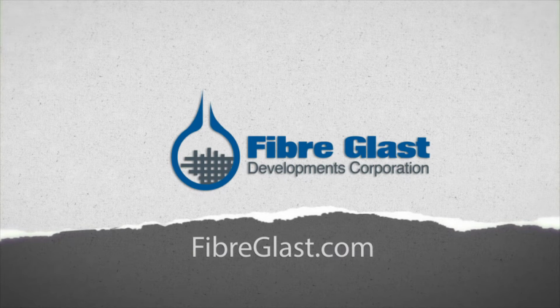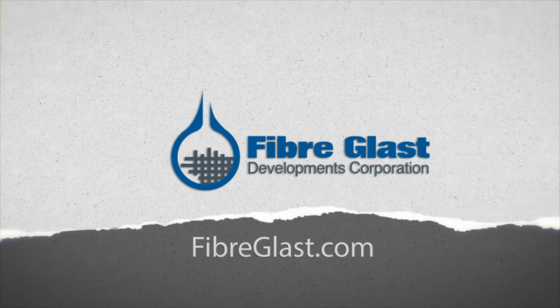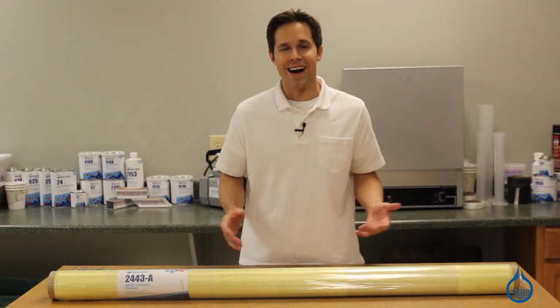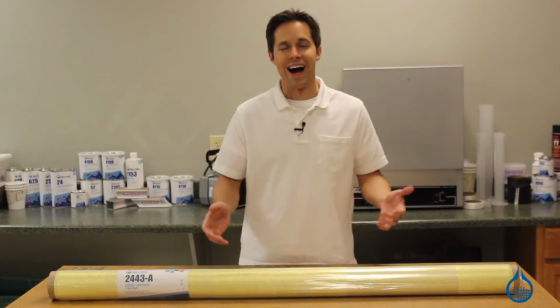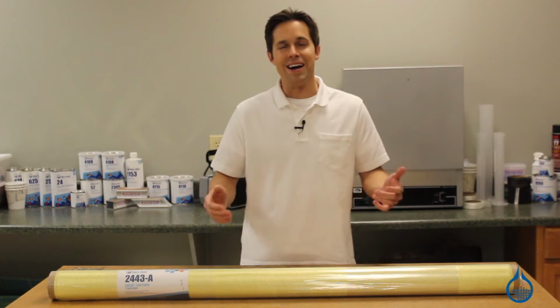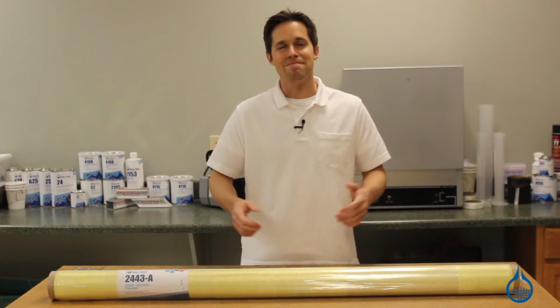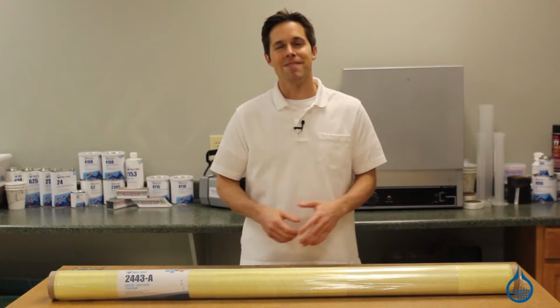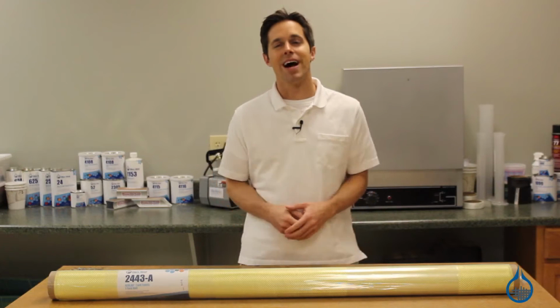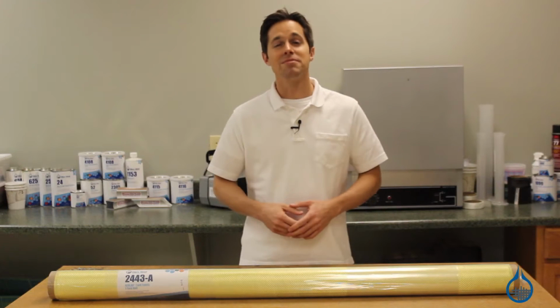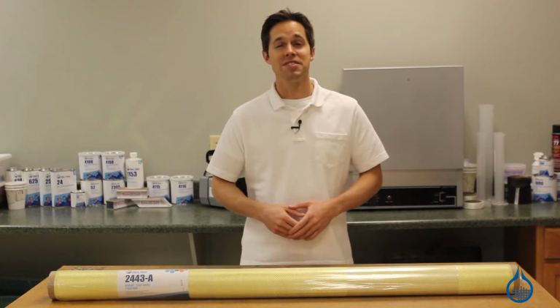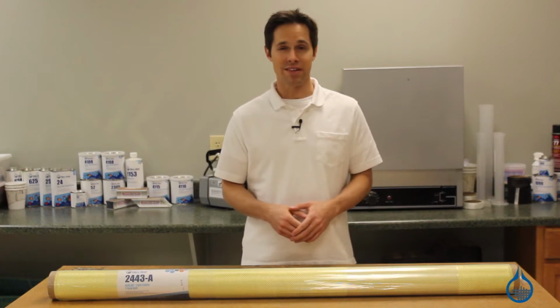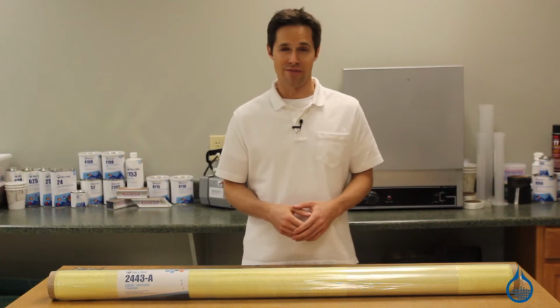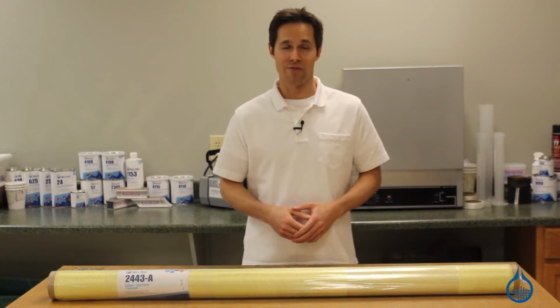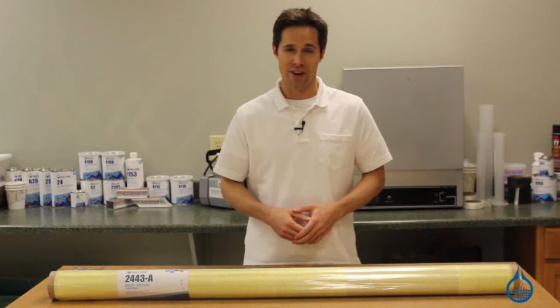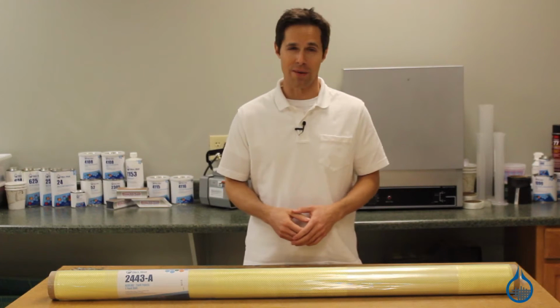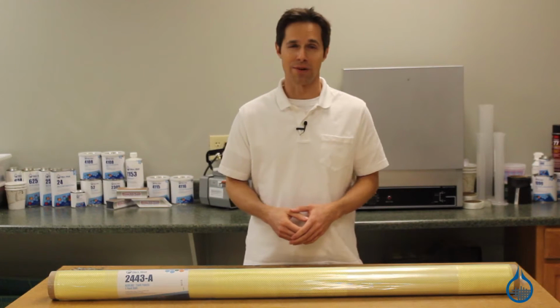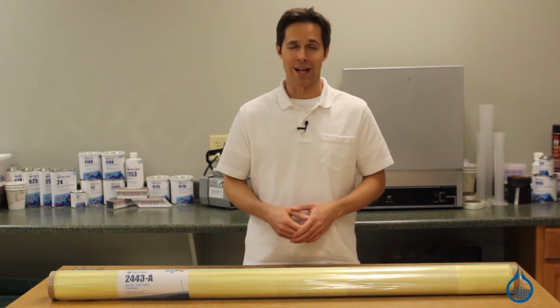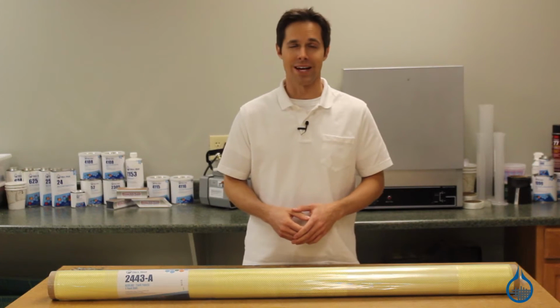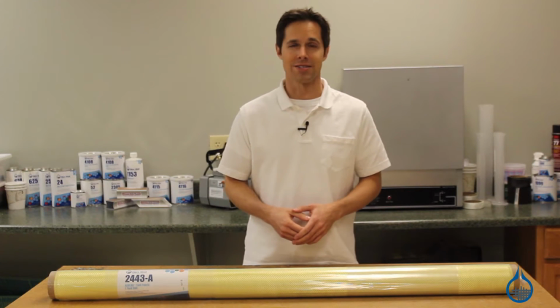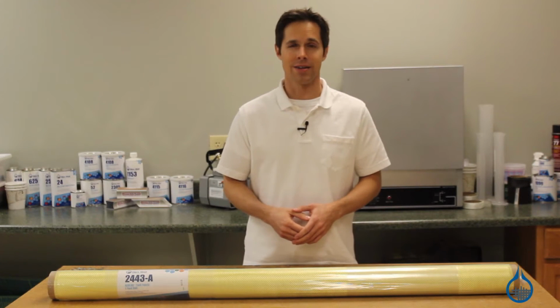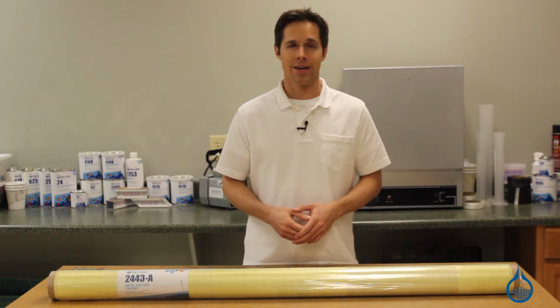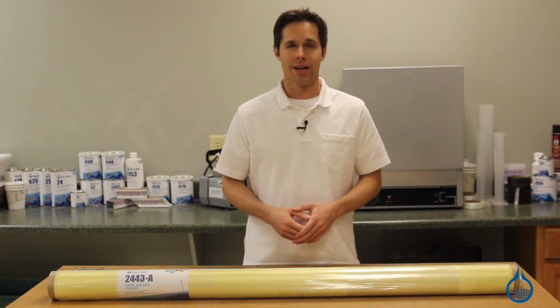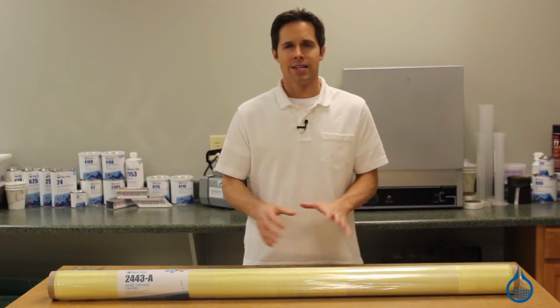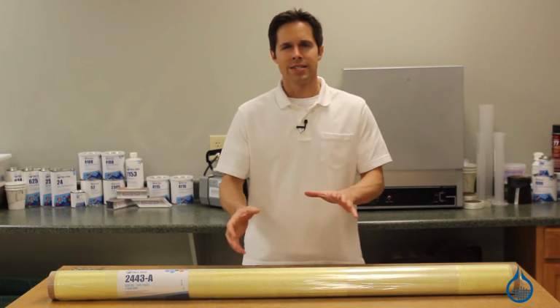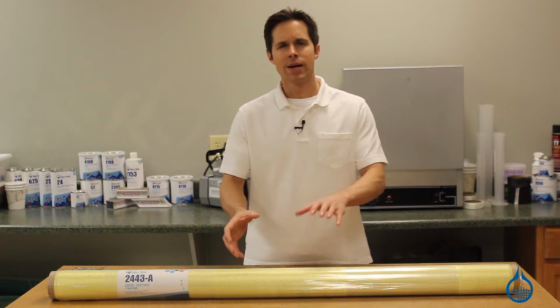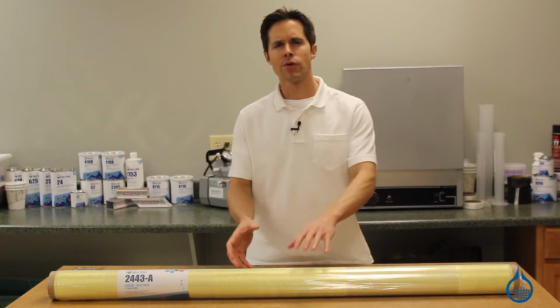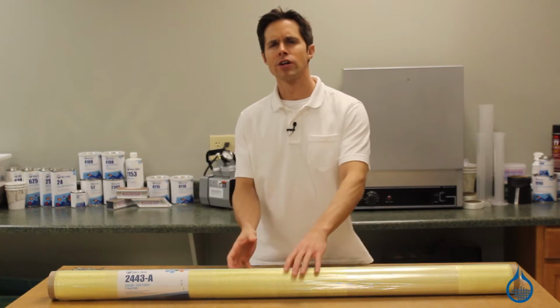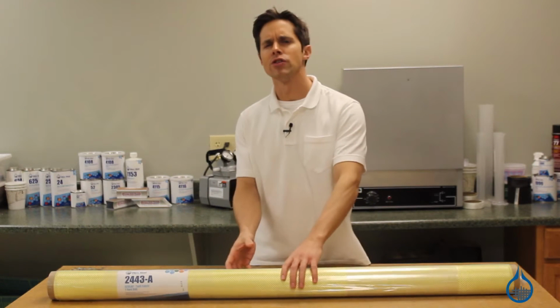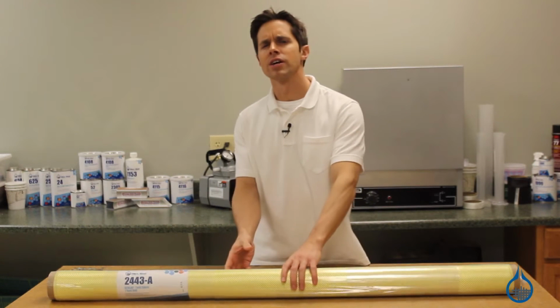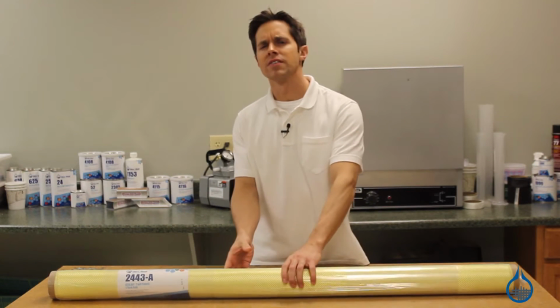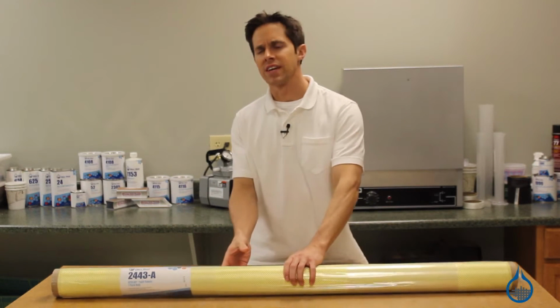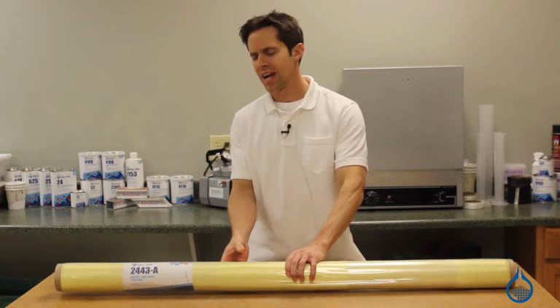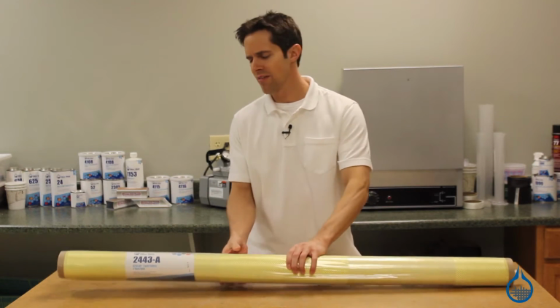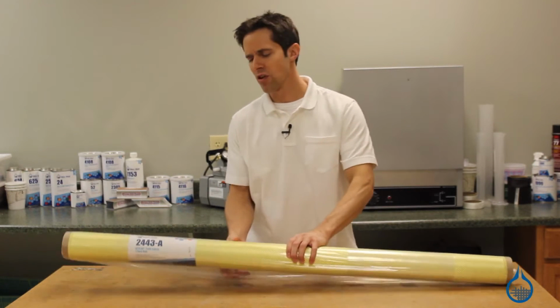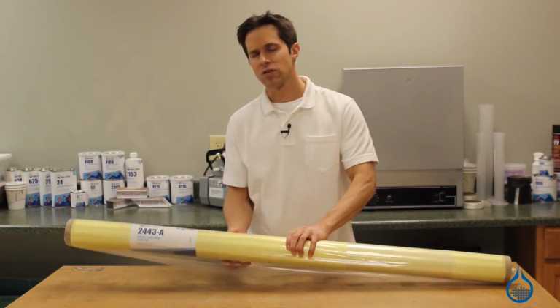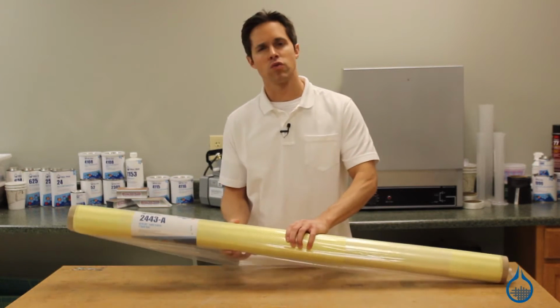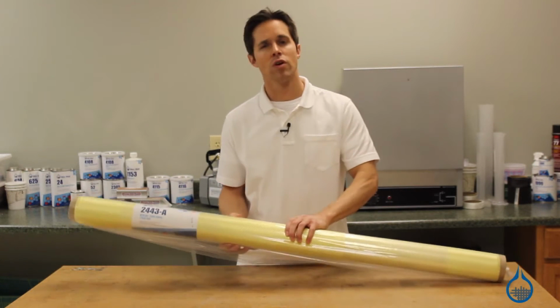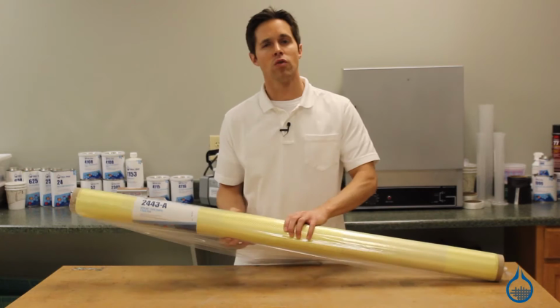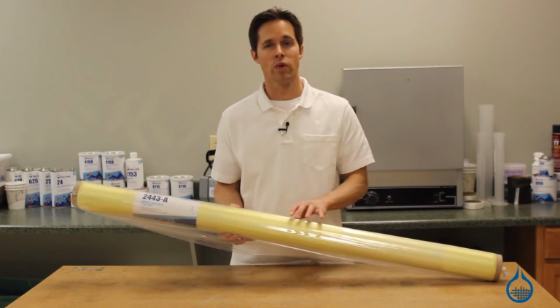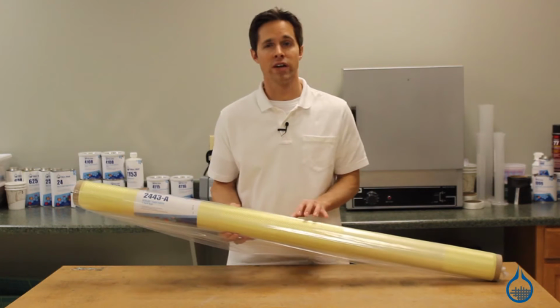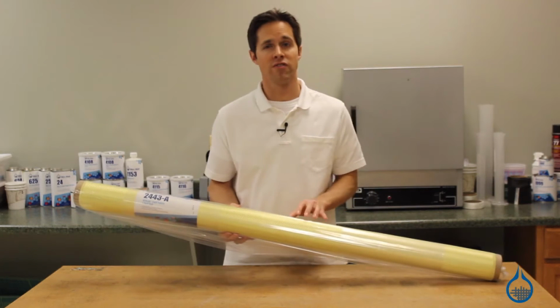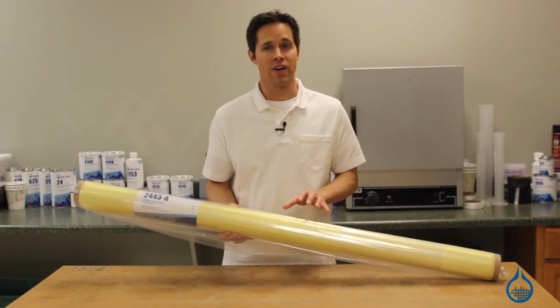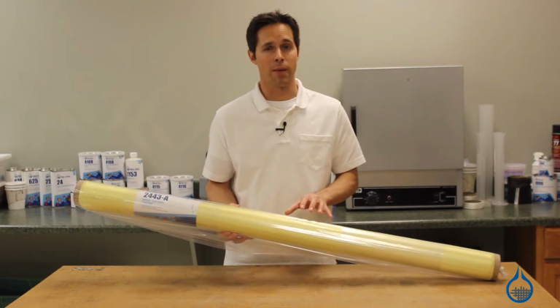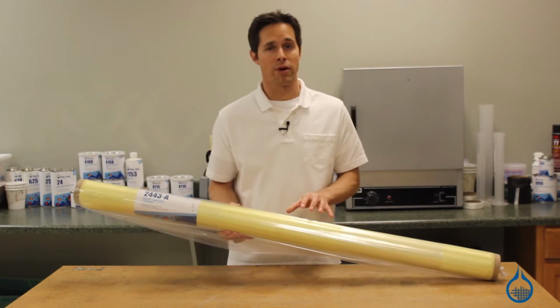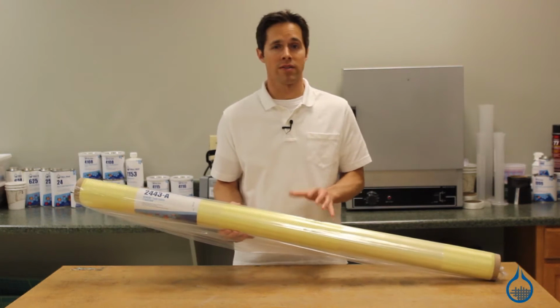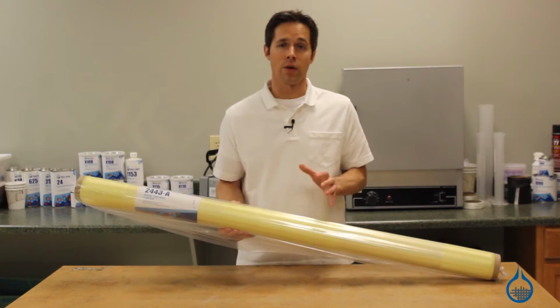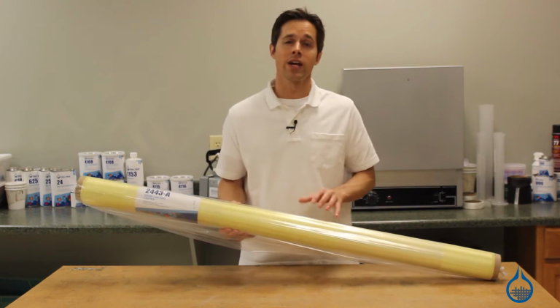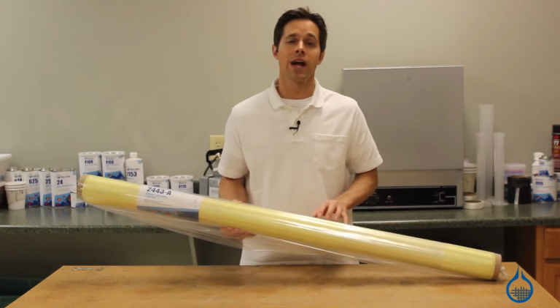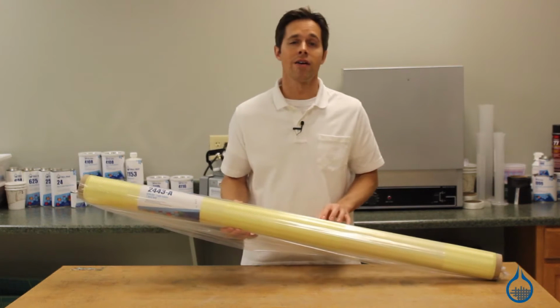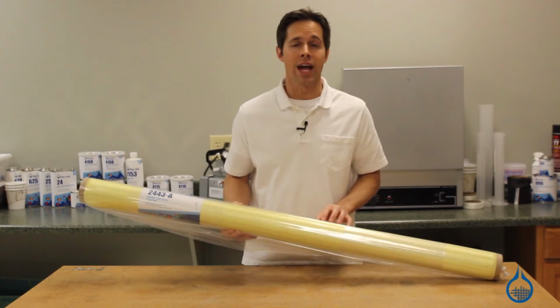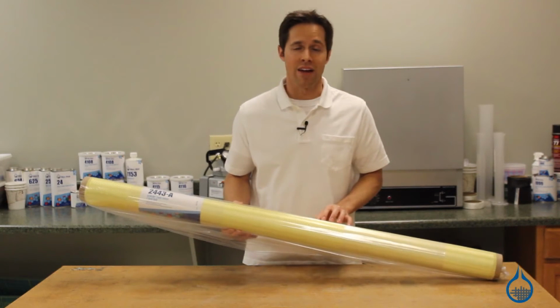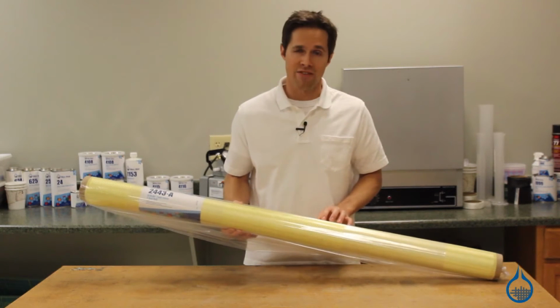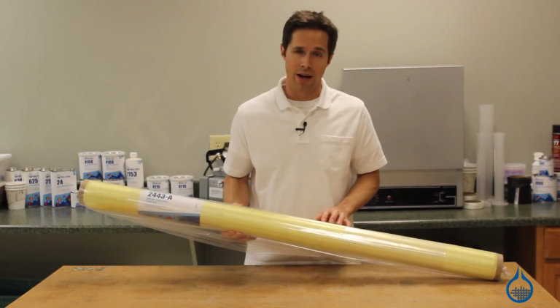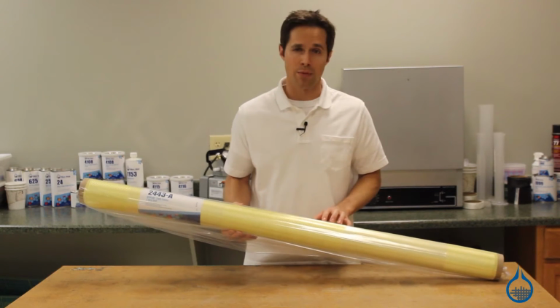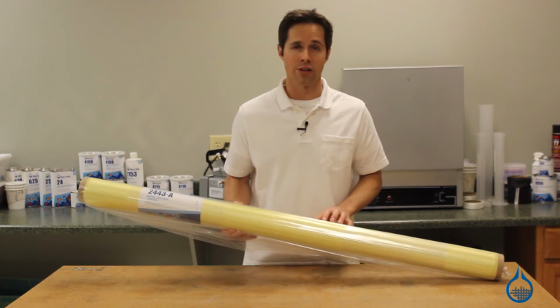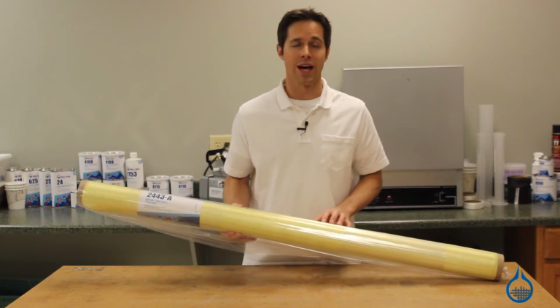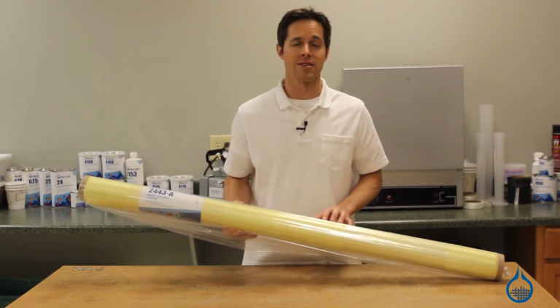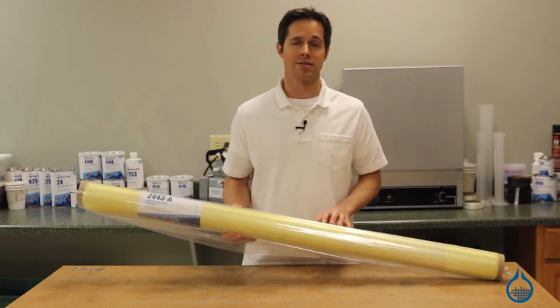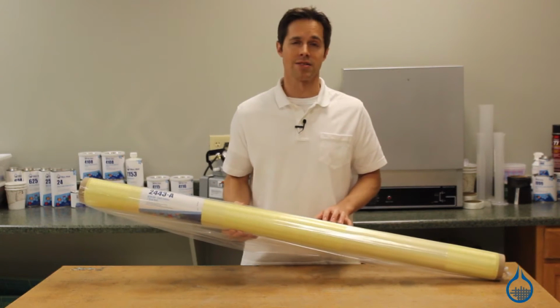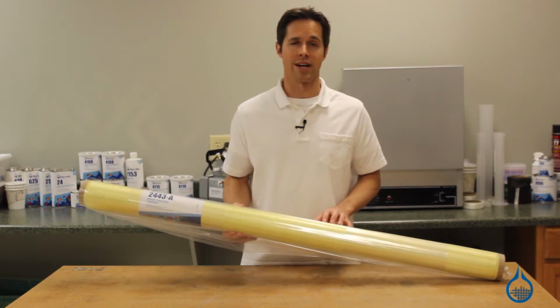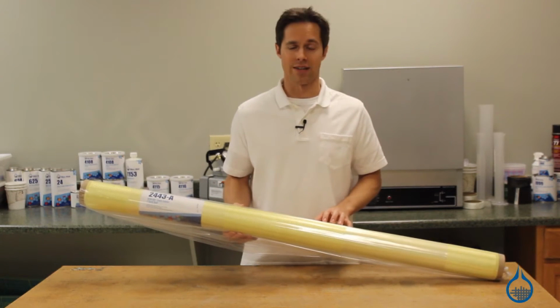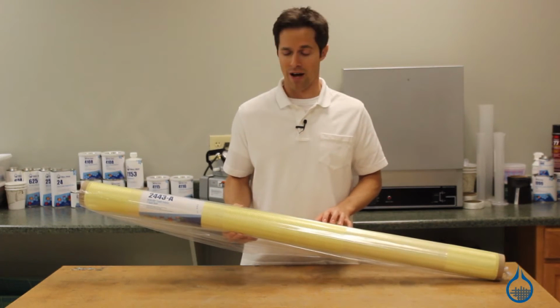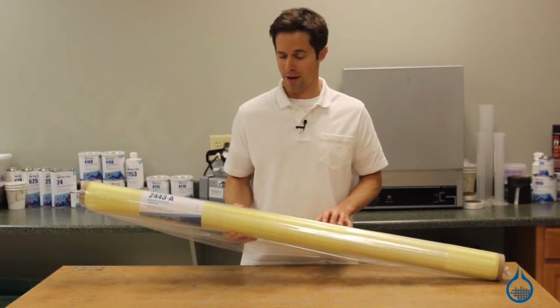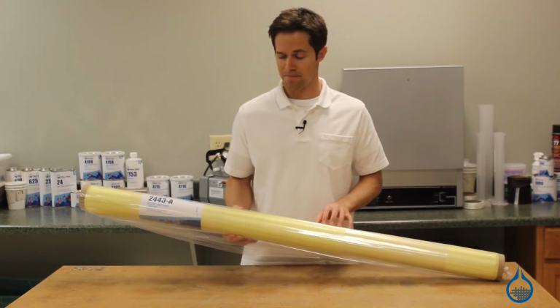Hi, I'm Steve from Fiberglast. Today we're going to look at the Kevlar Twill Weave fabric that we carry at Fiberglast.com.